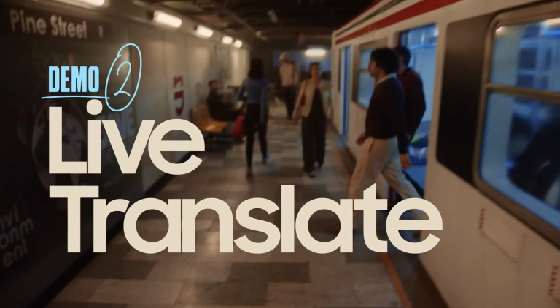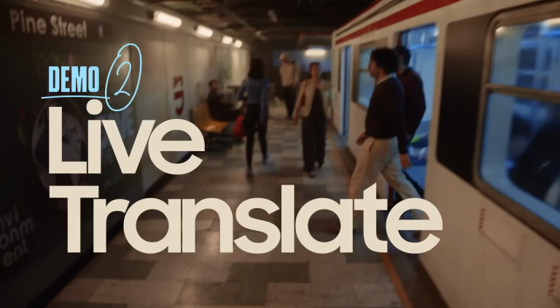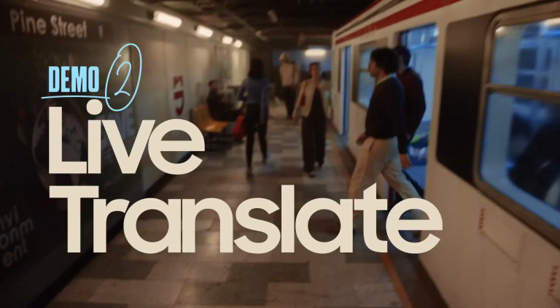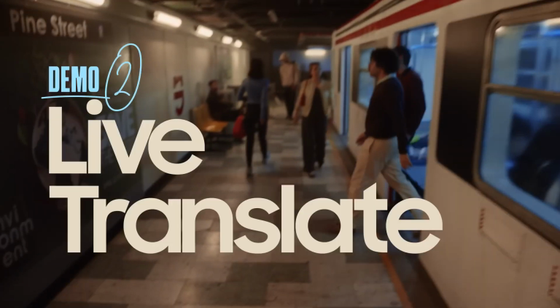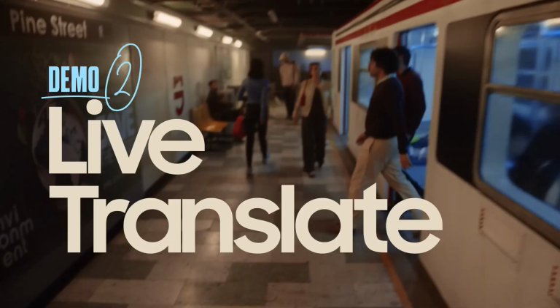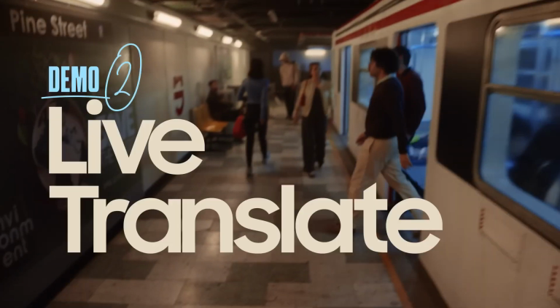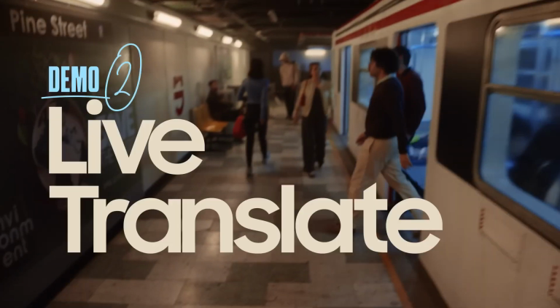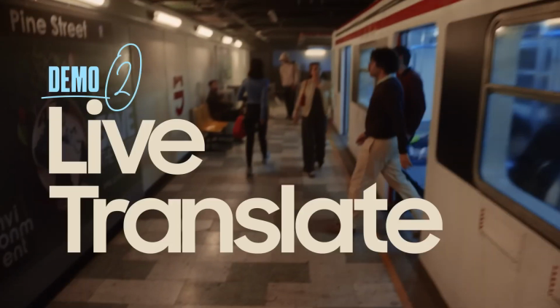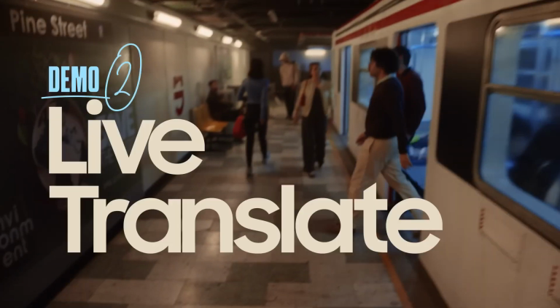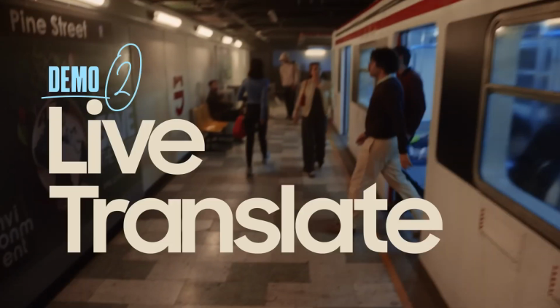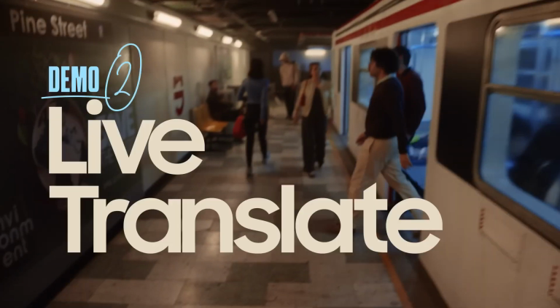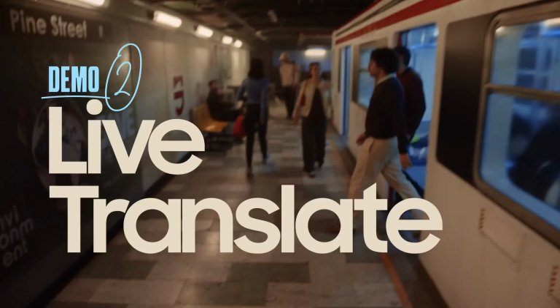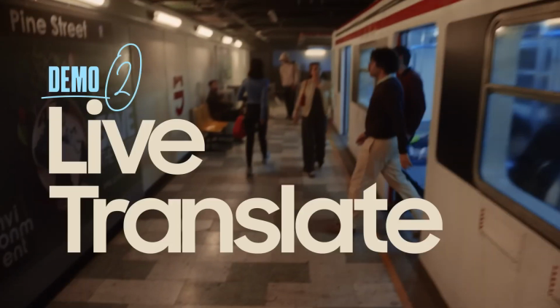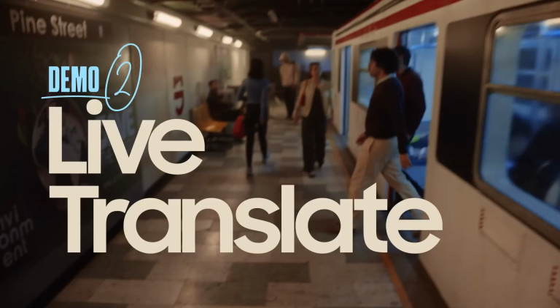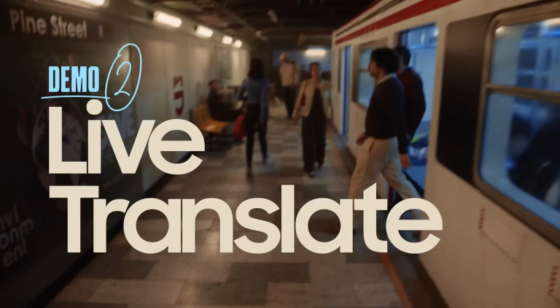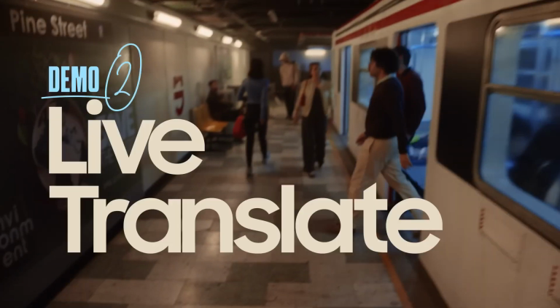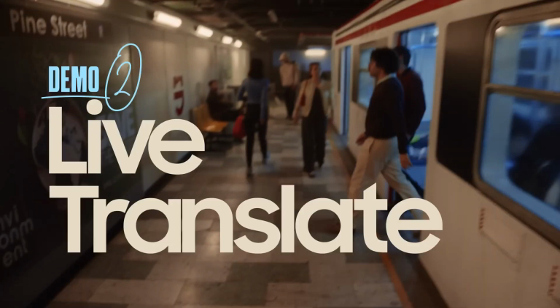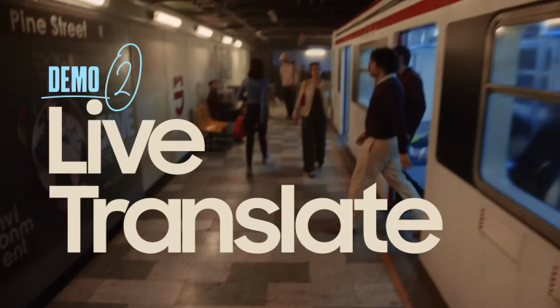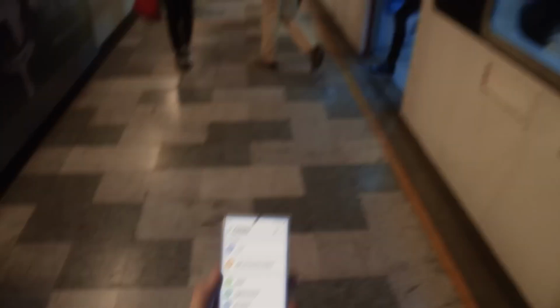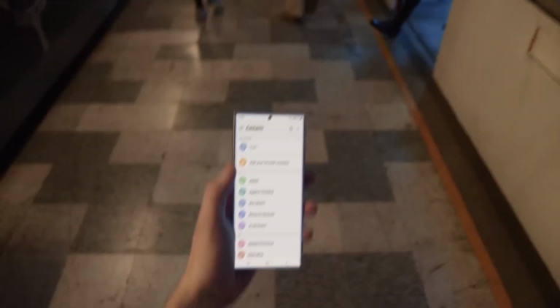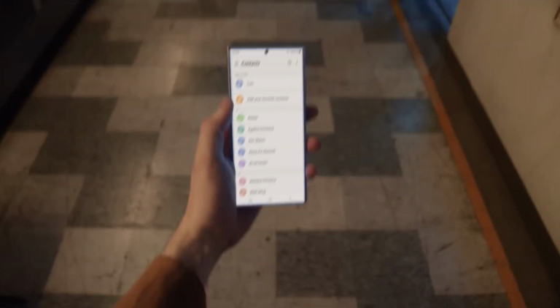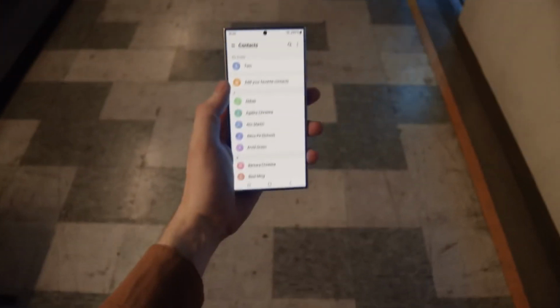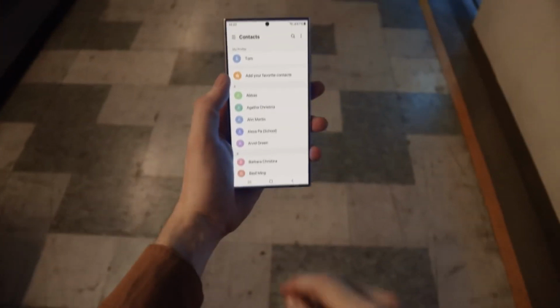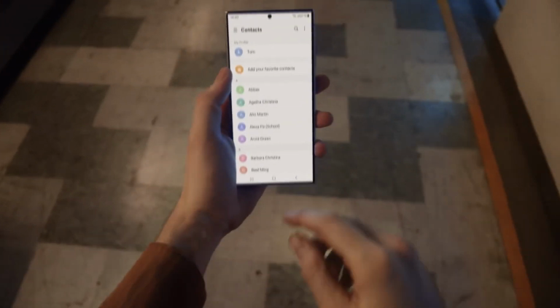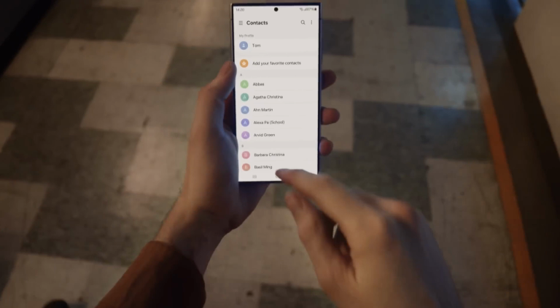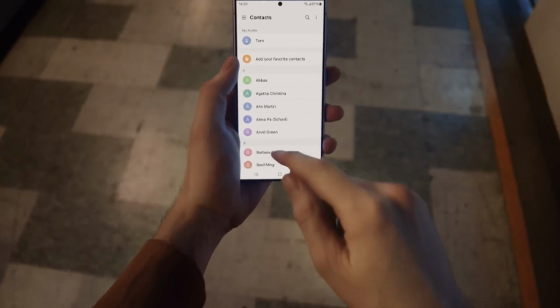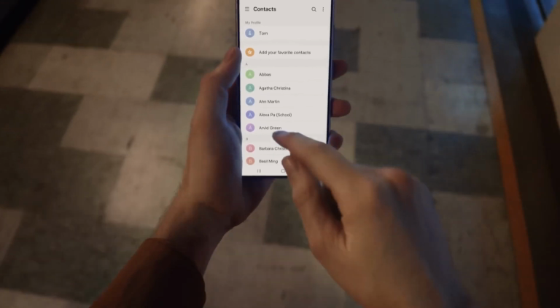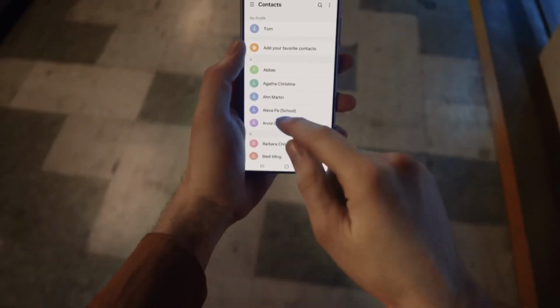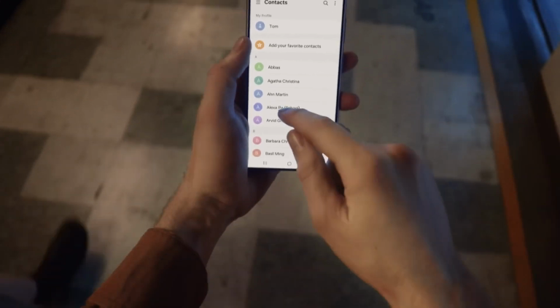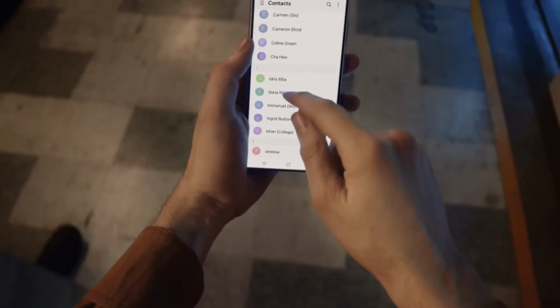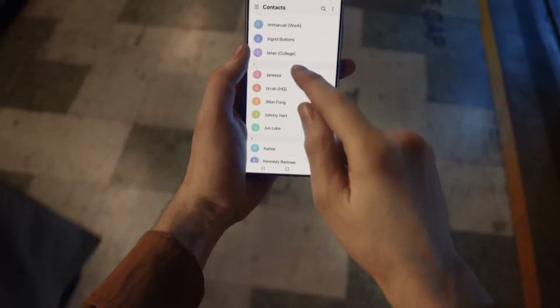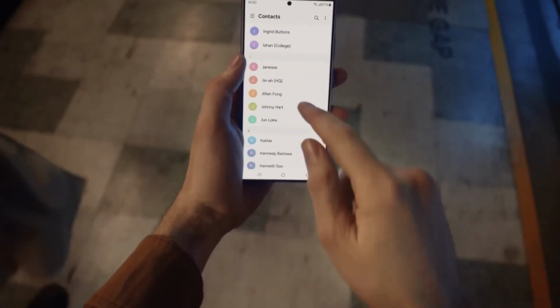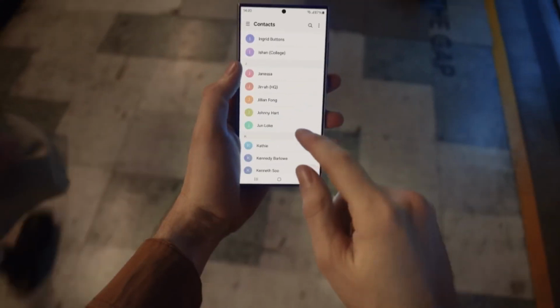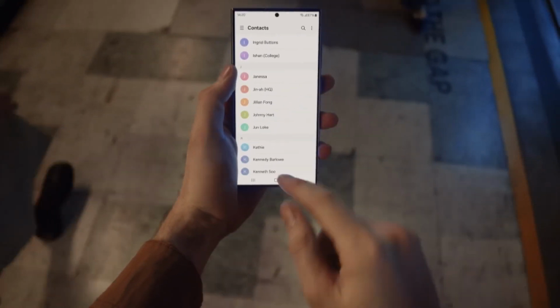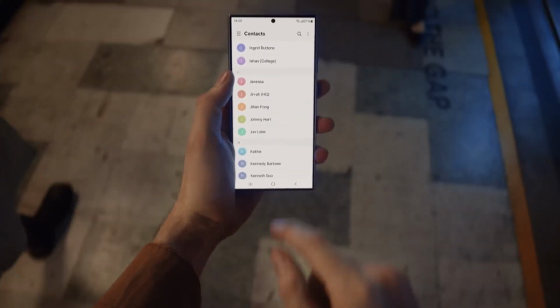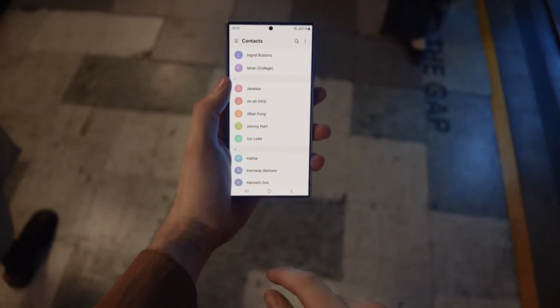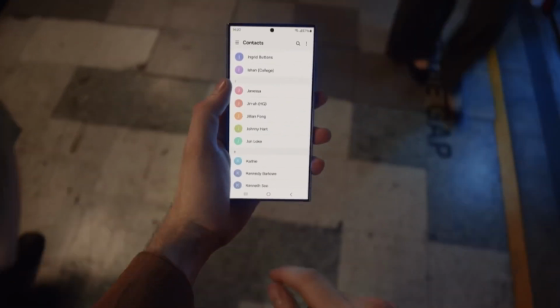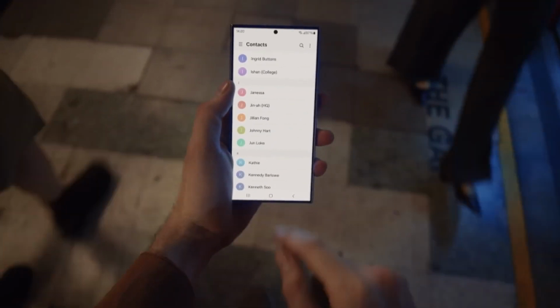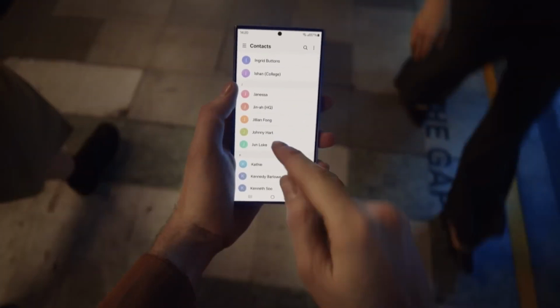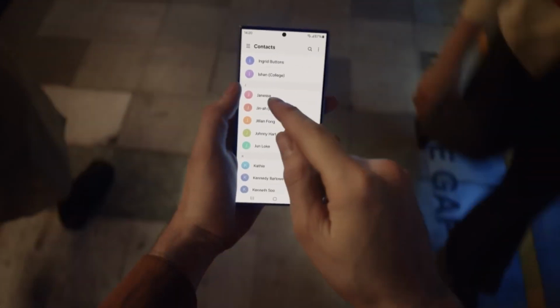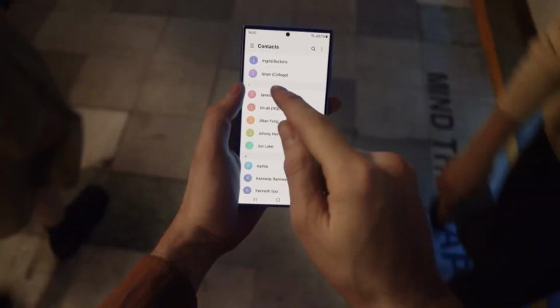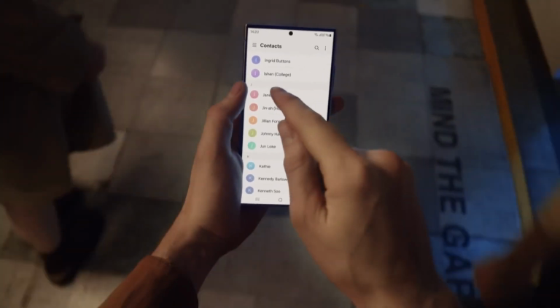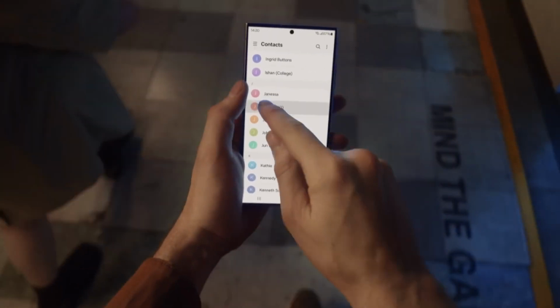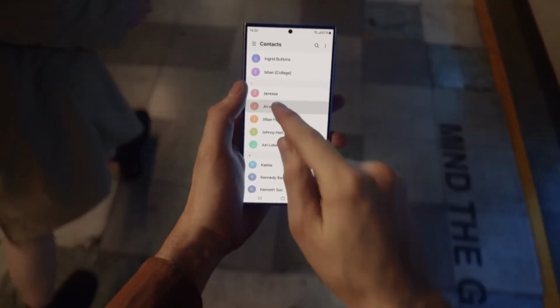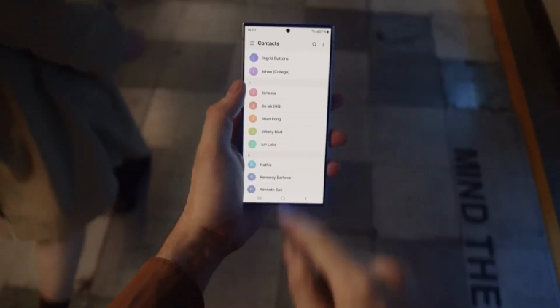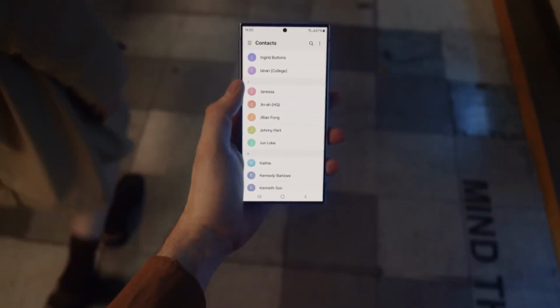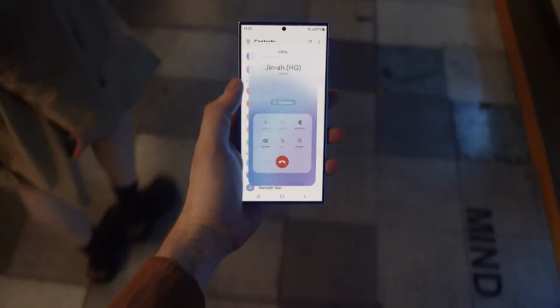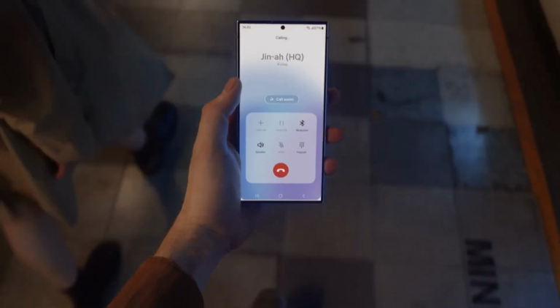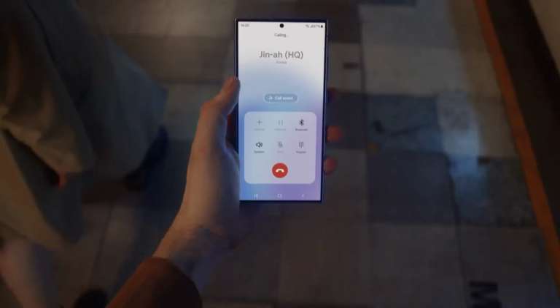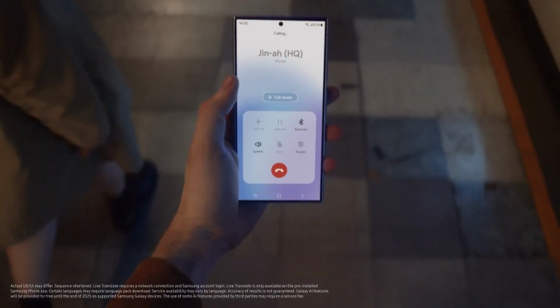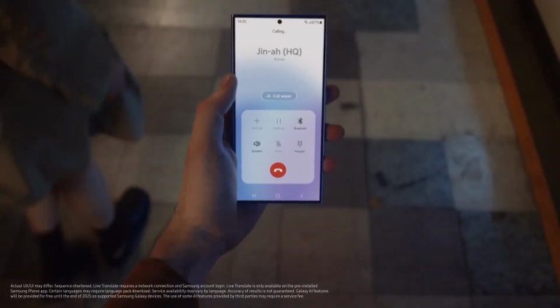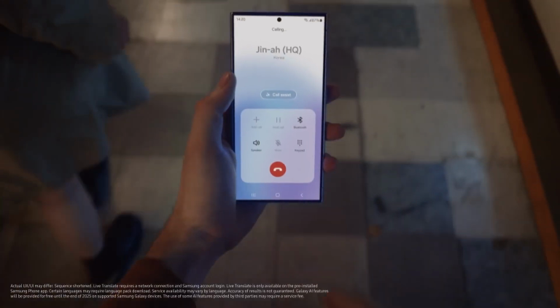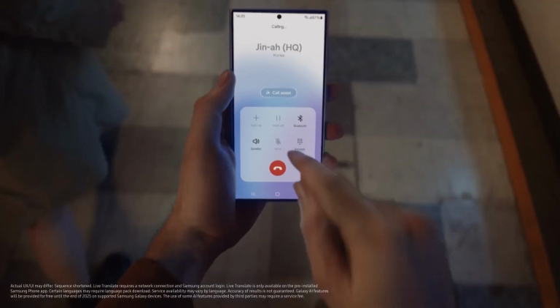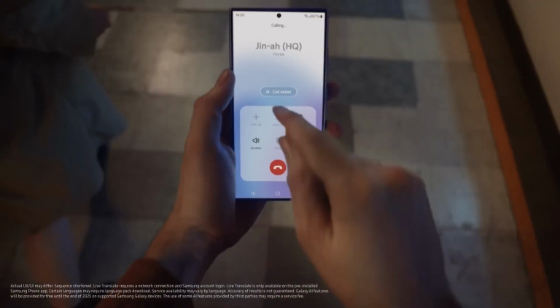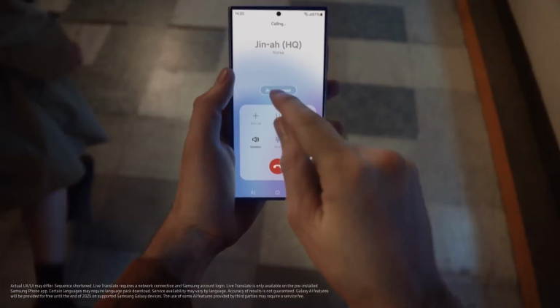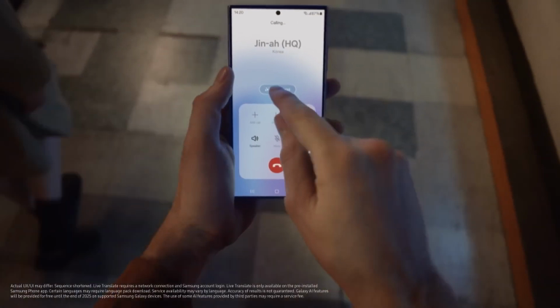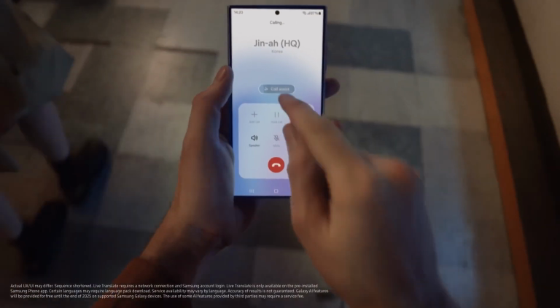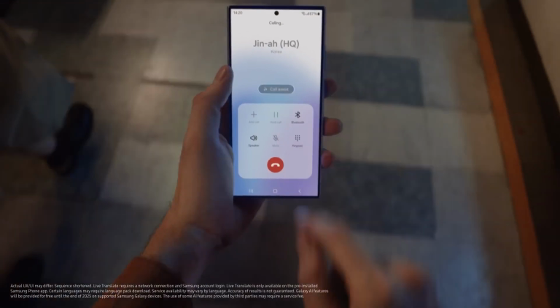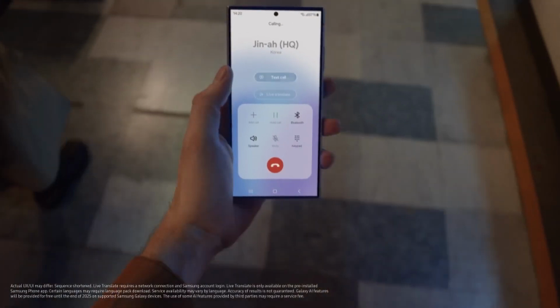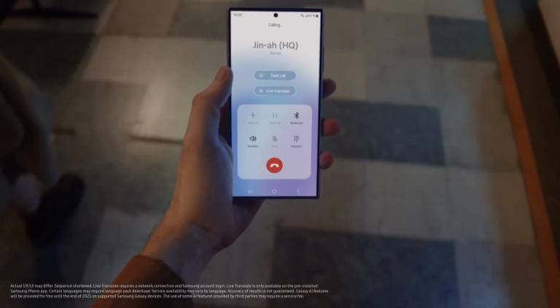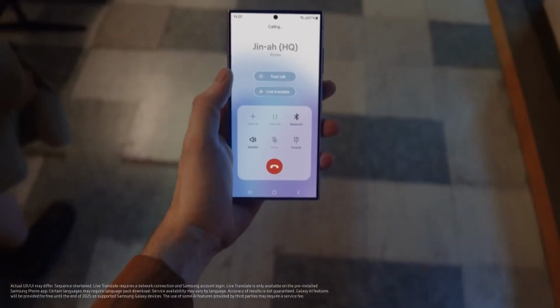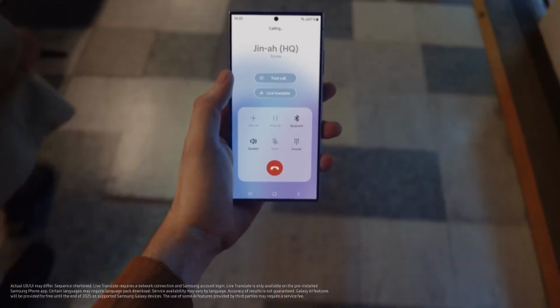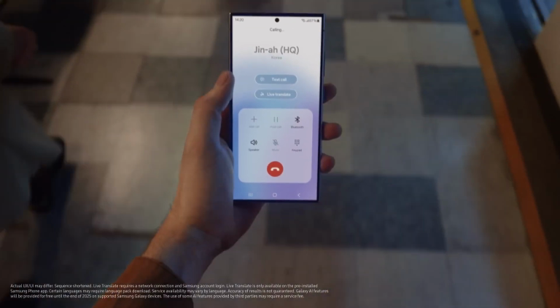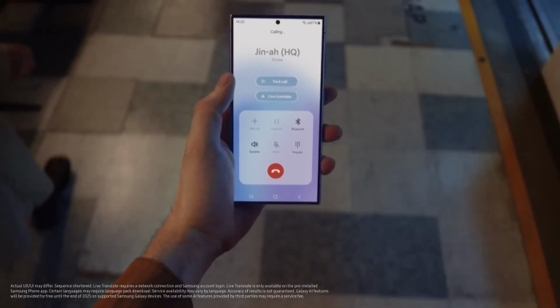With Live Translate, I can speak a bunch of languages with my own real-time translator. Let me call one of the engineers from Korea and show you.